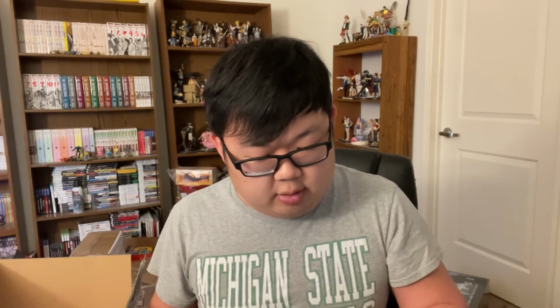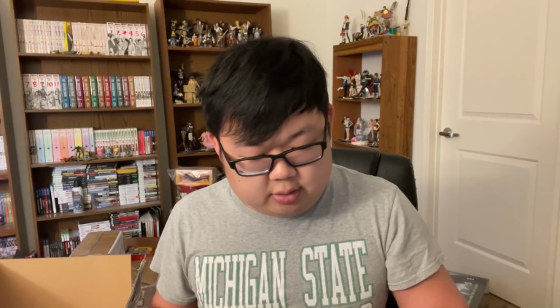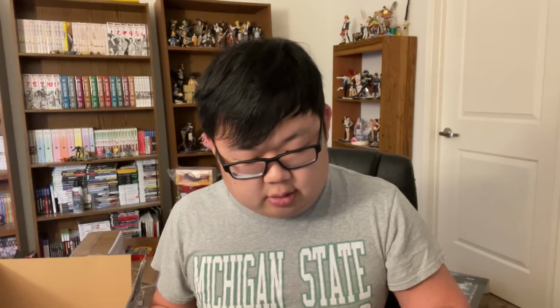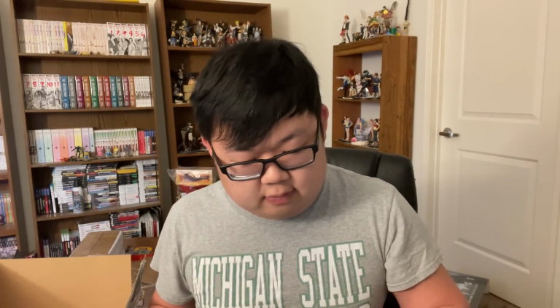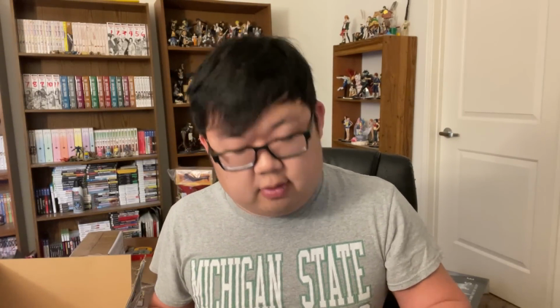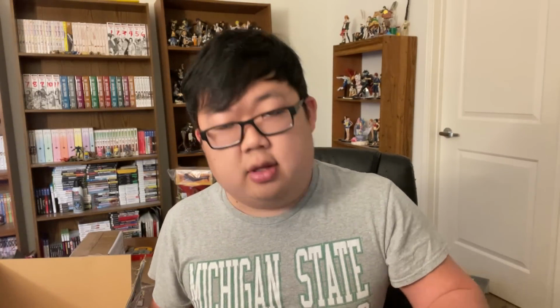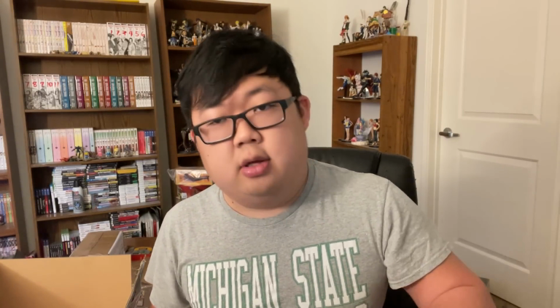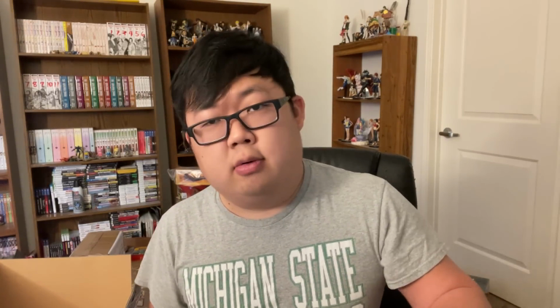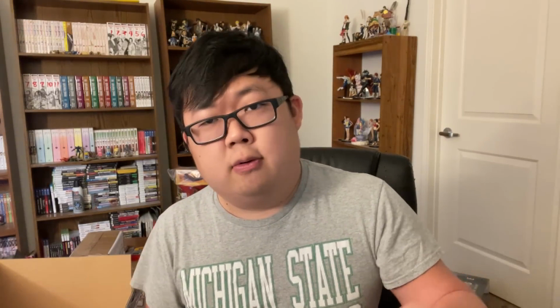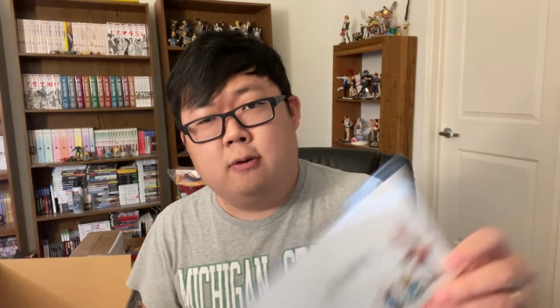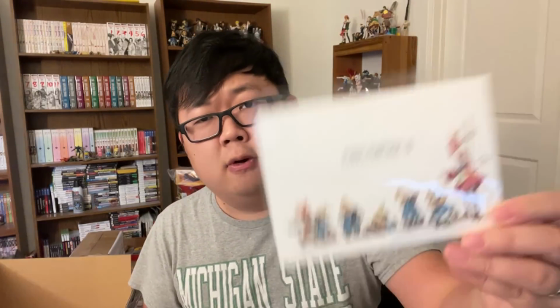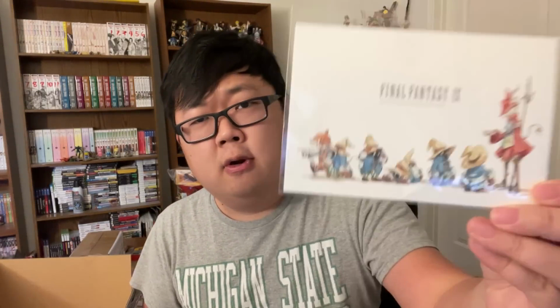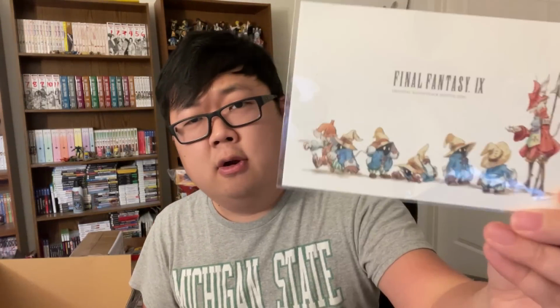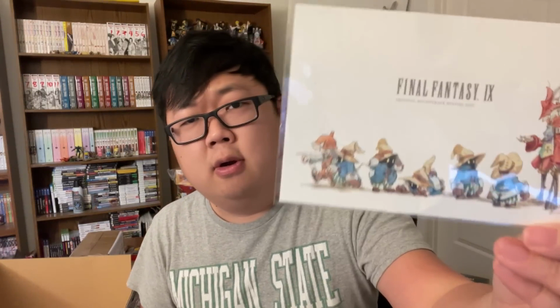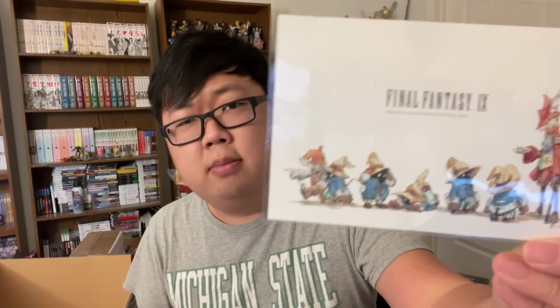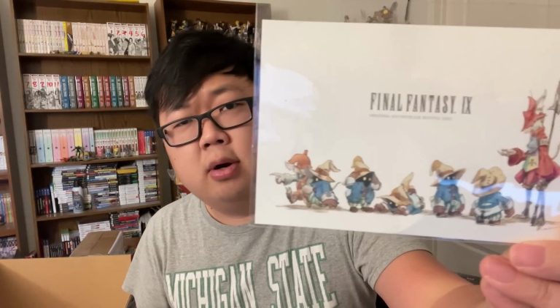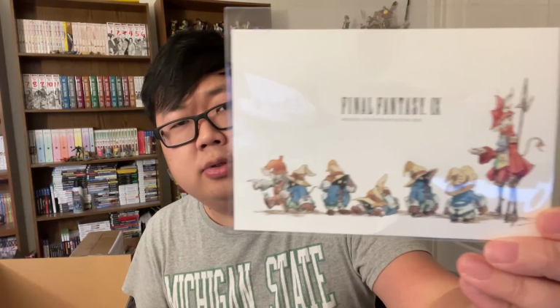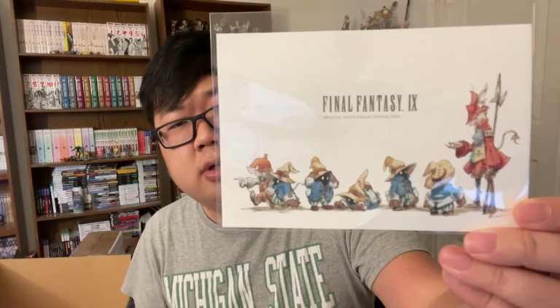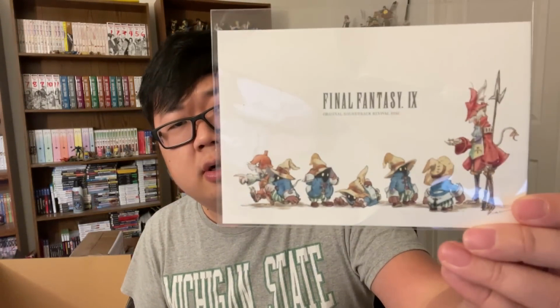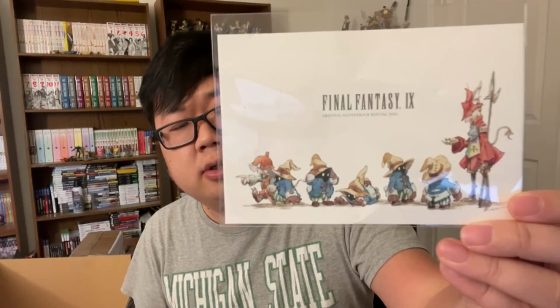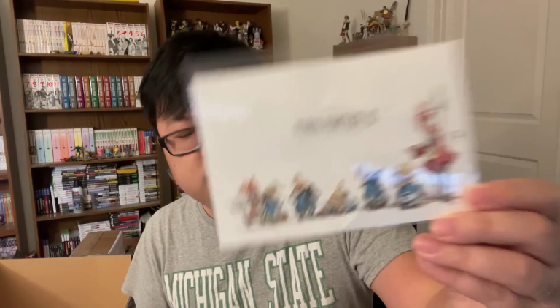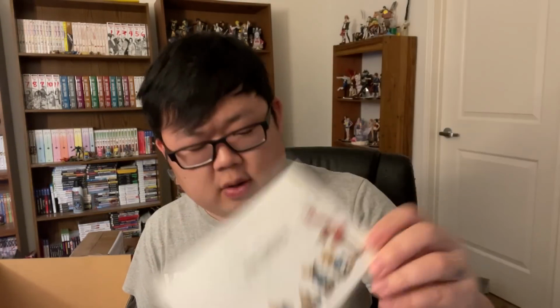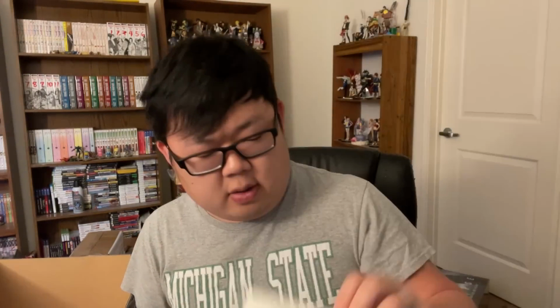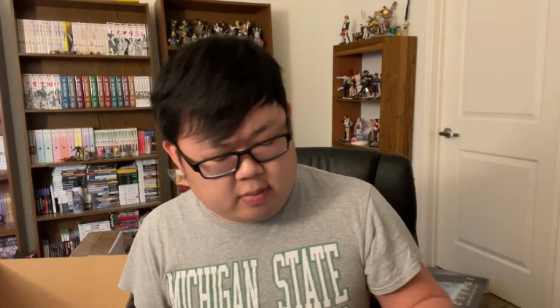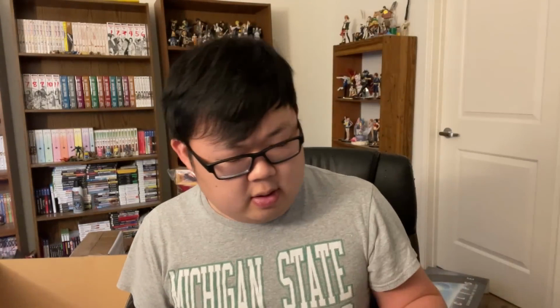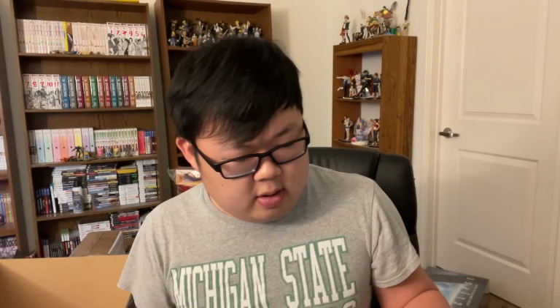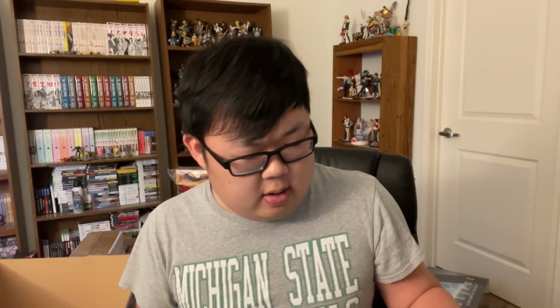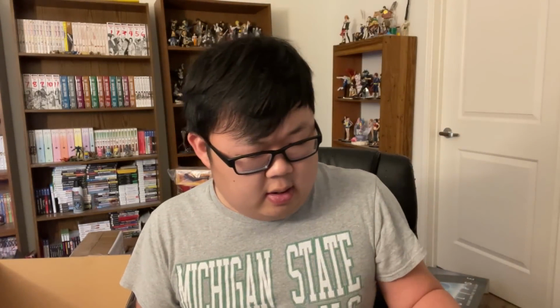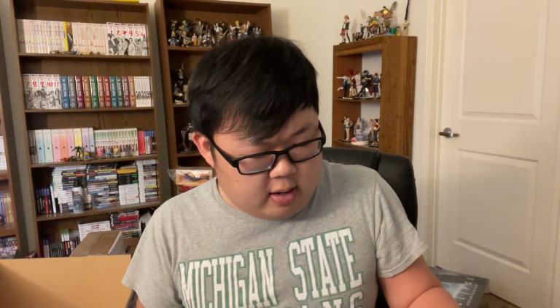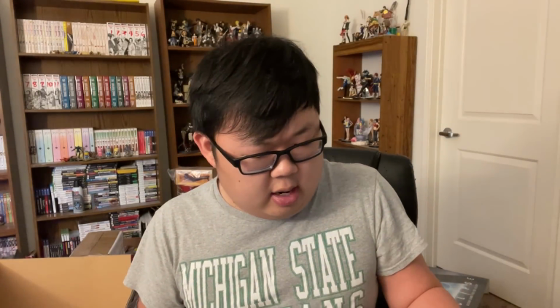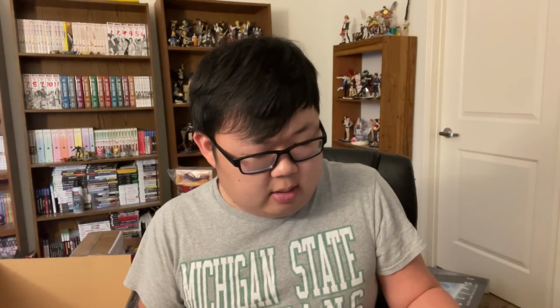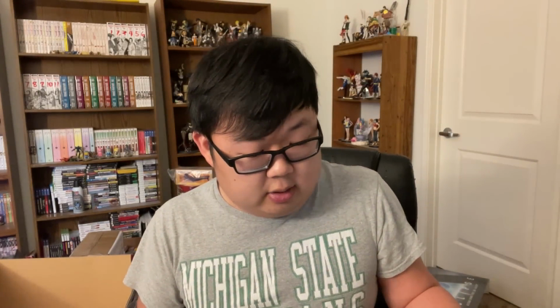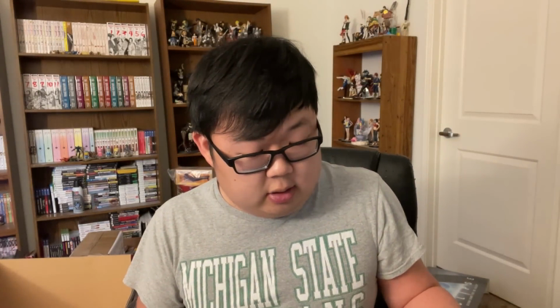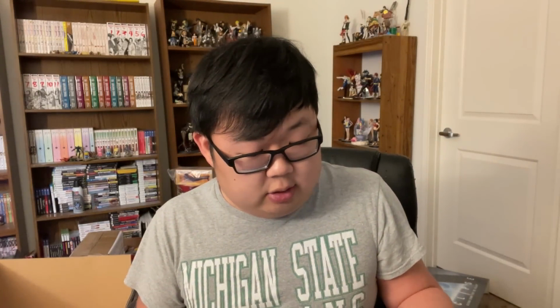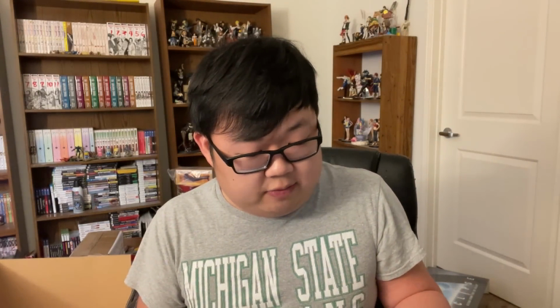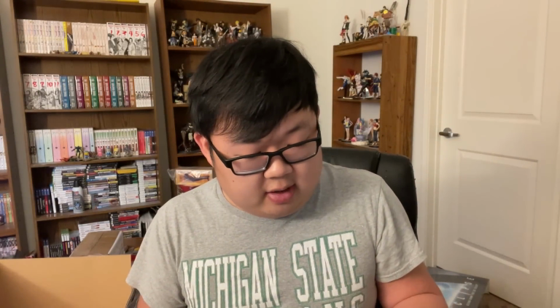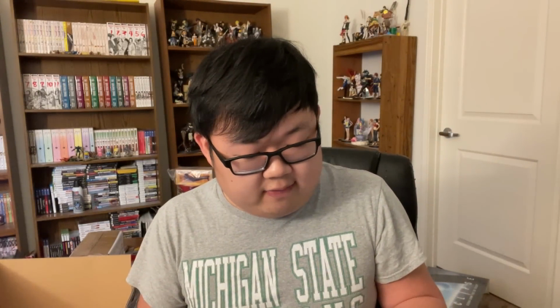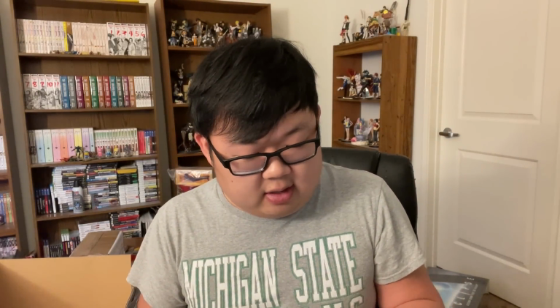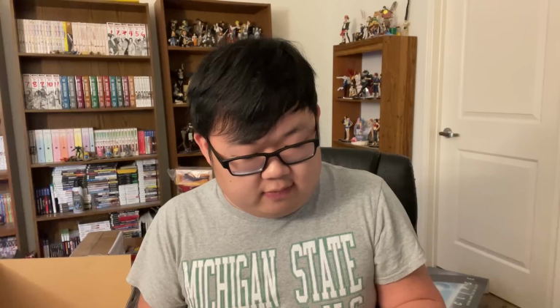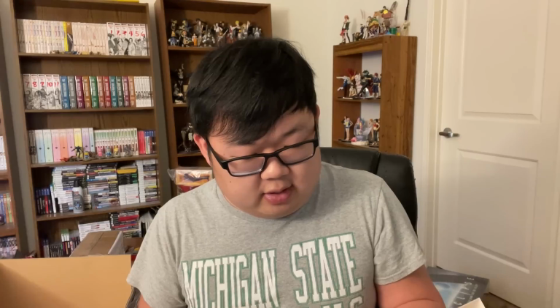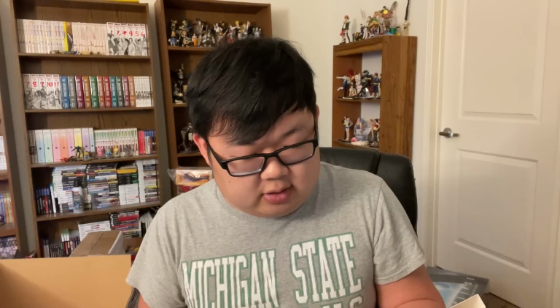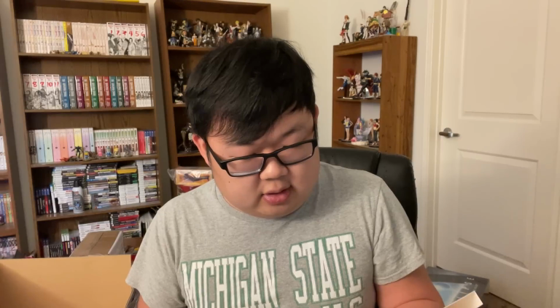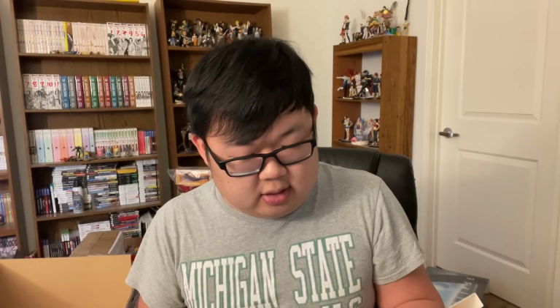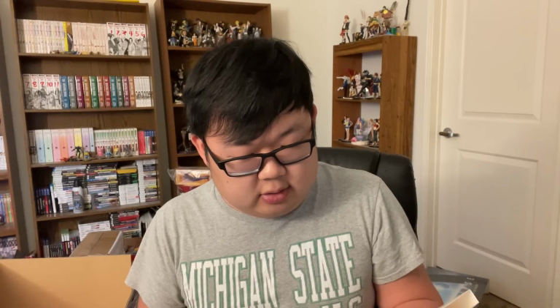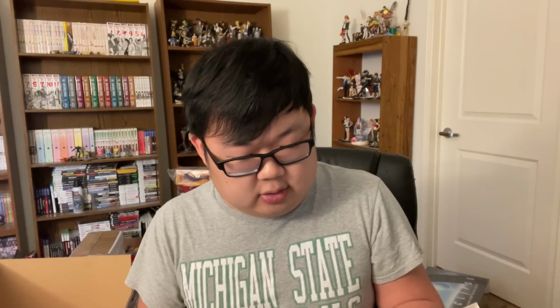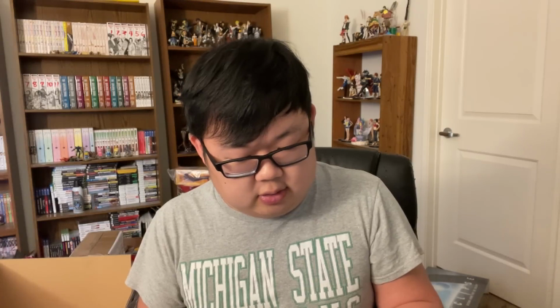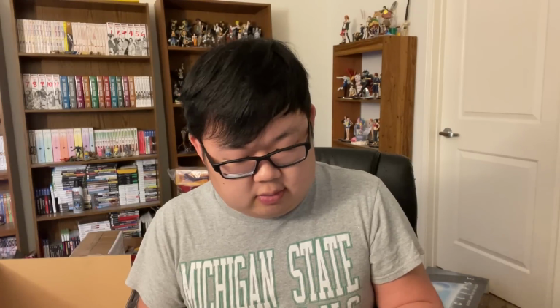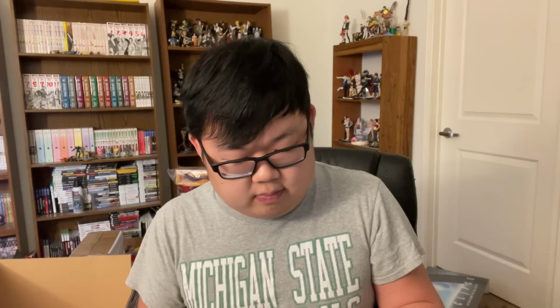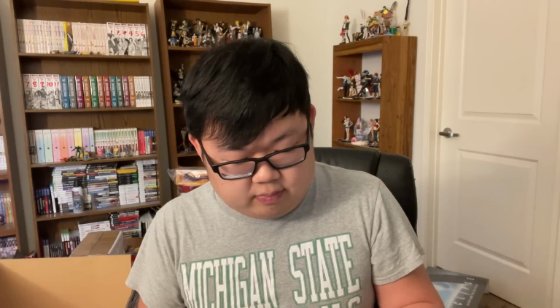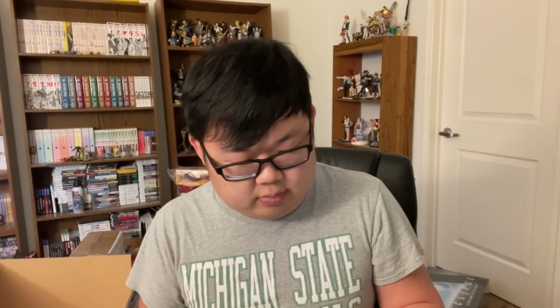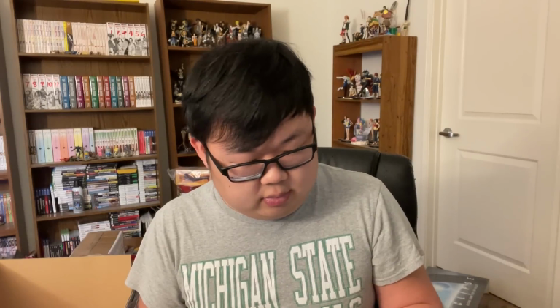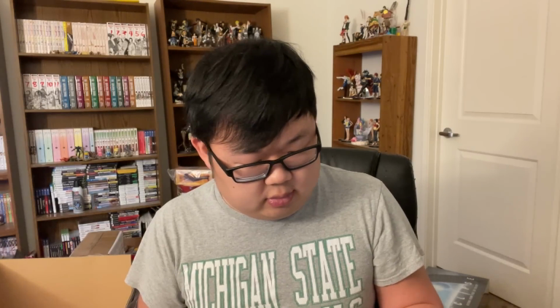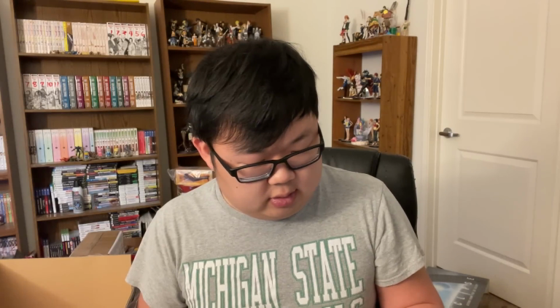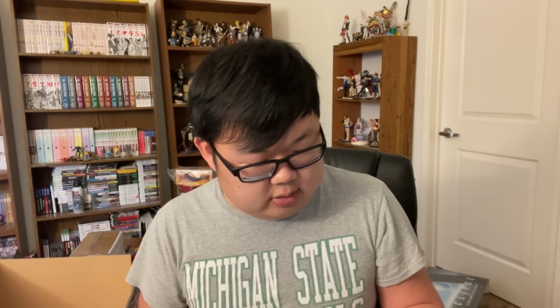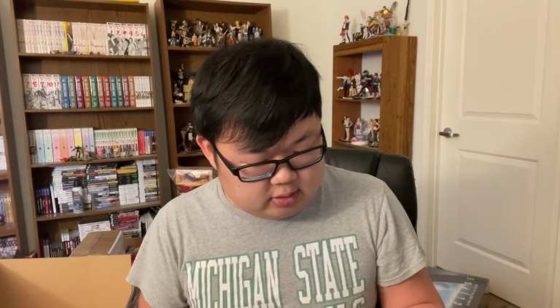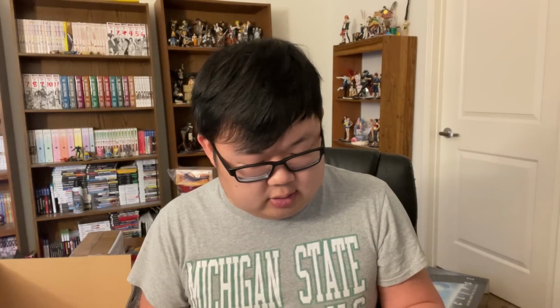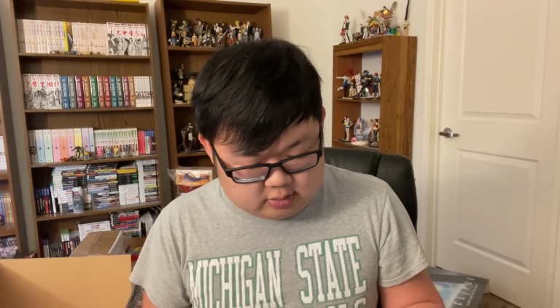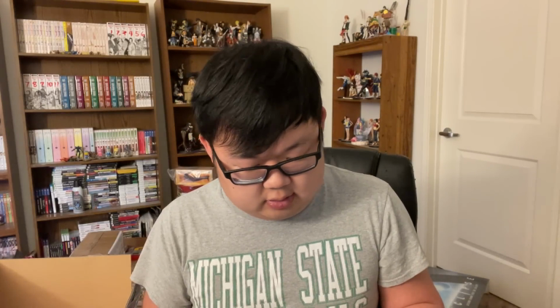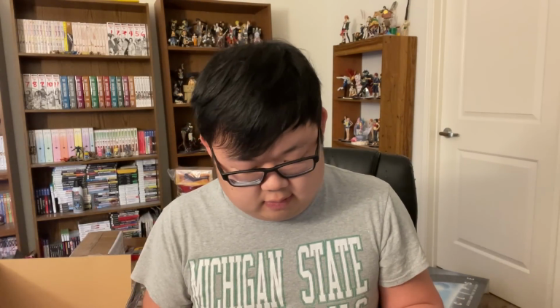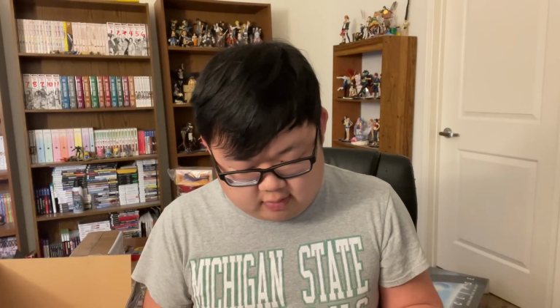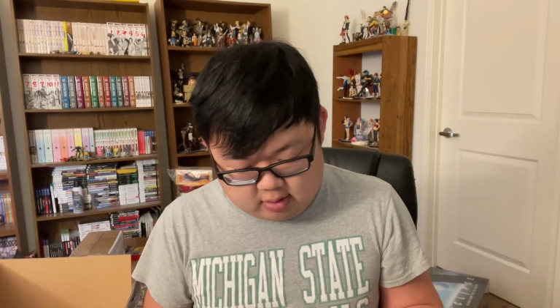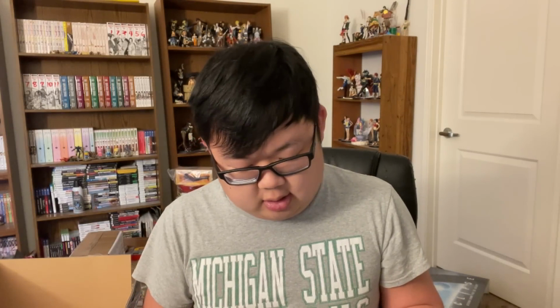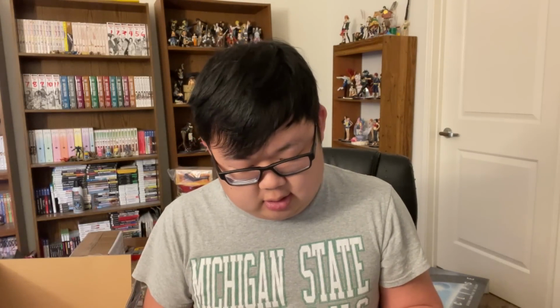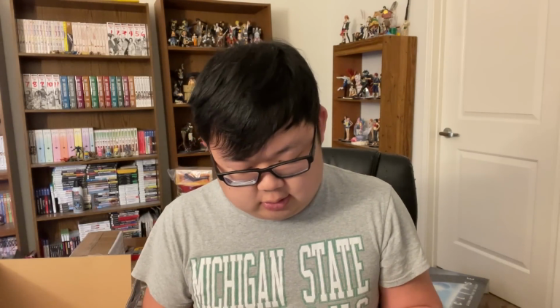There's also a very cute postcard as well. I'm a huge fan of Final Fantasy IX, so this is very nice.